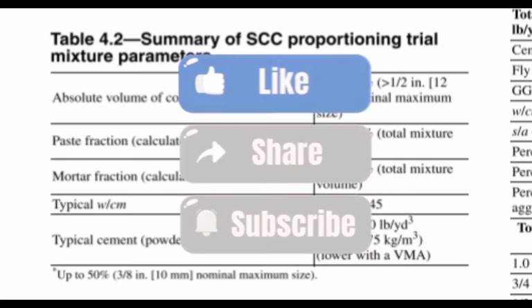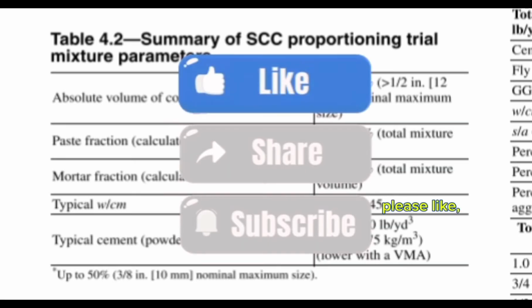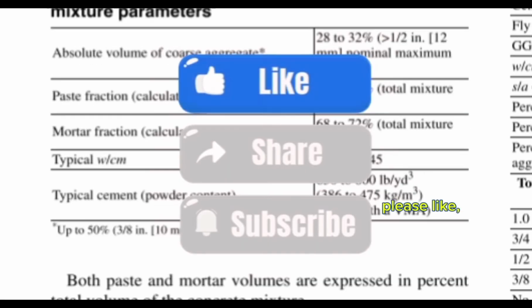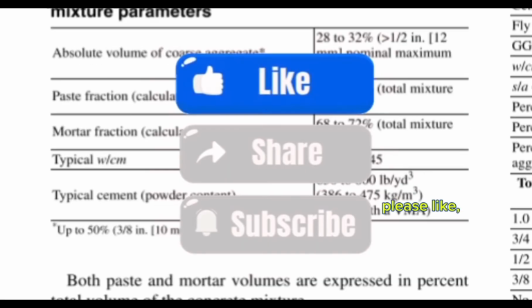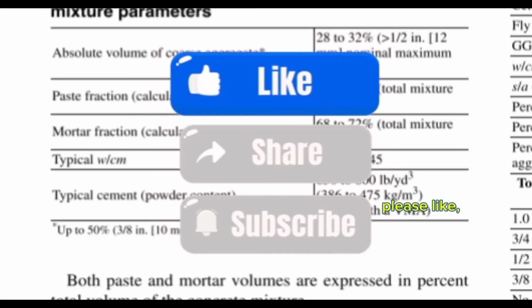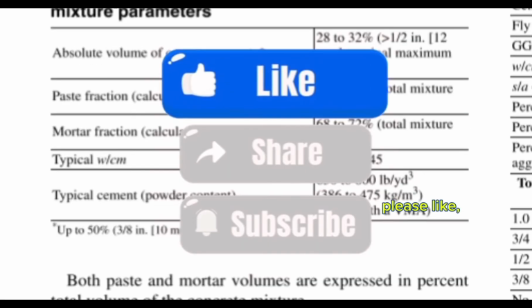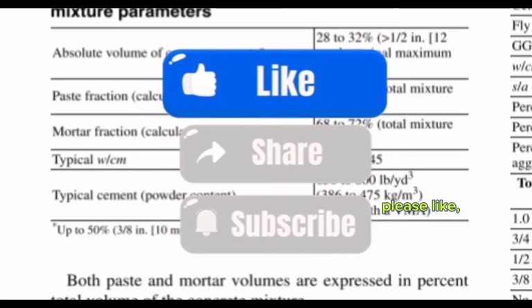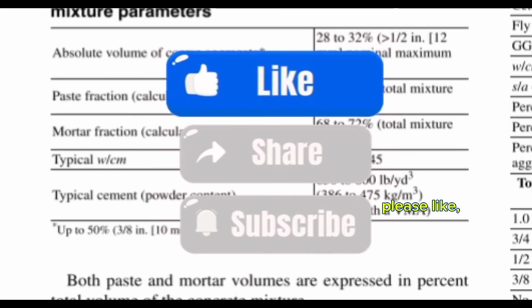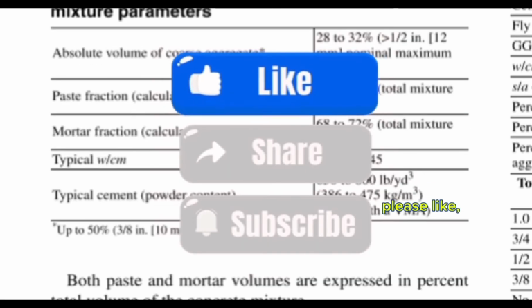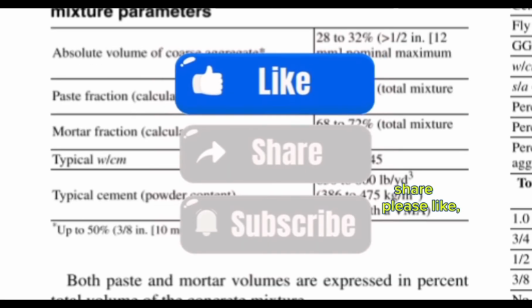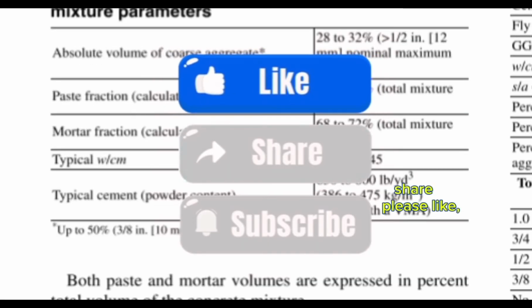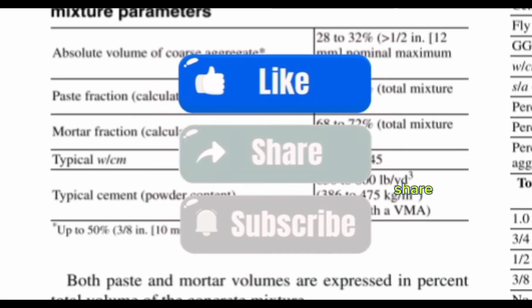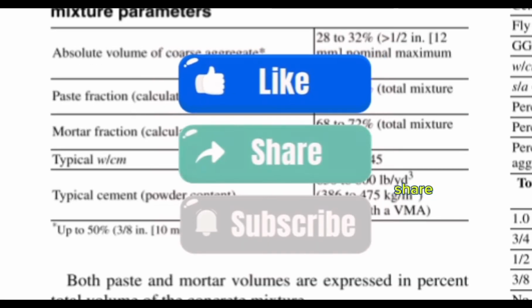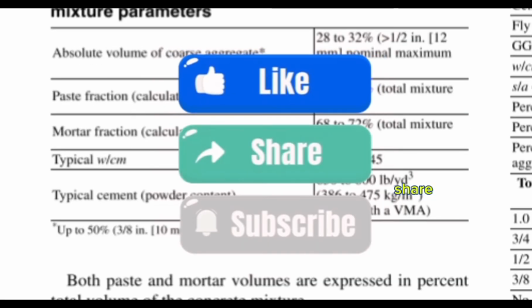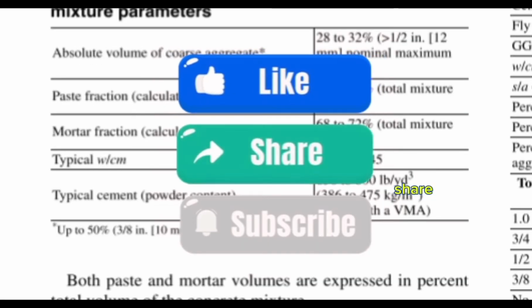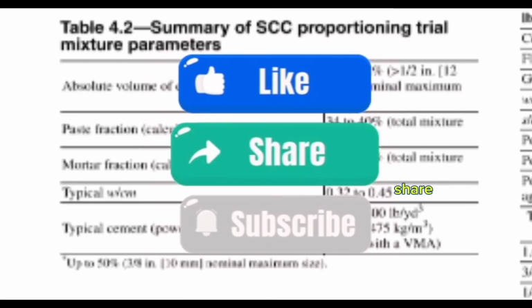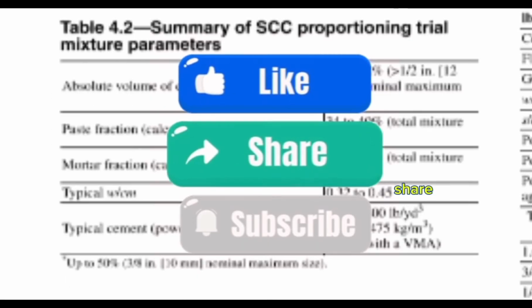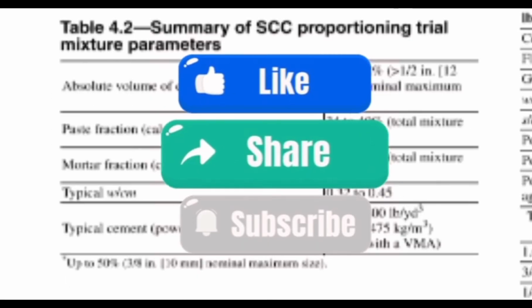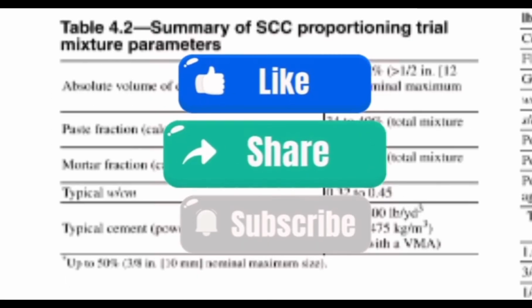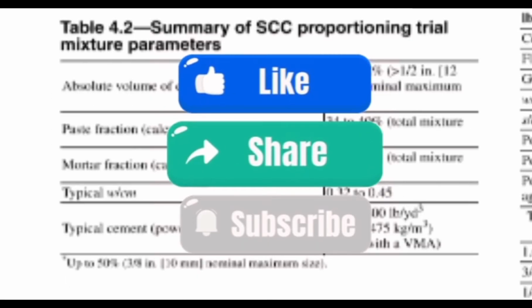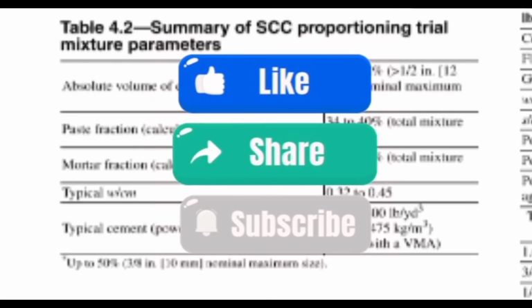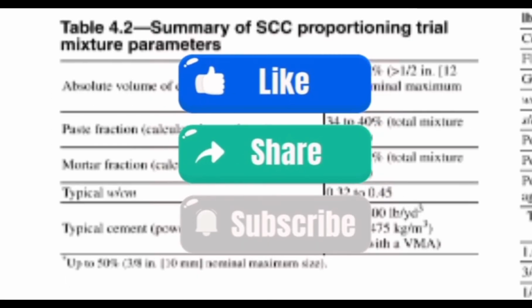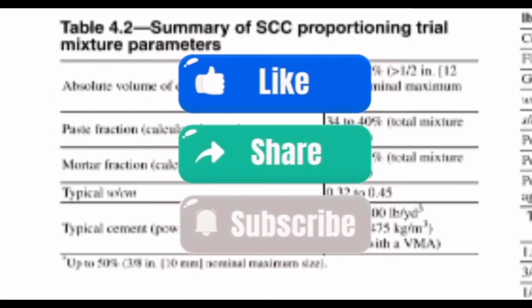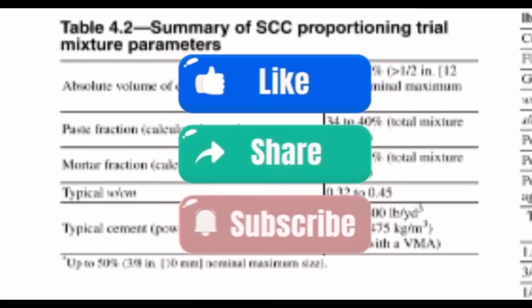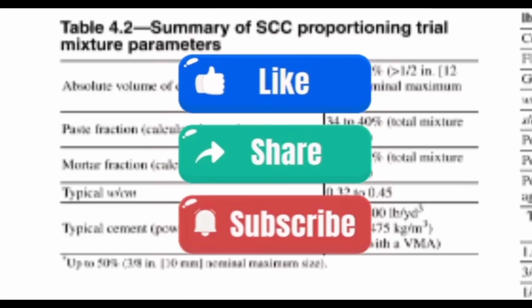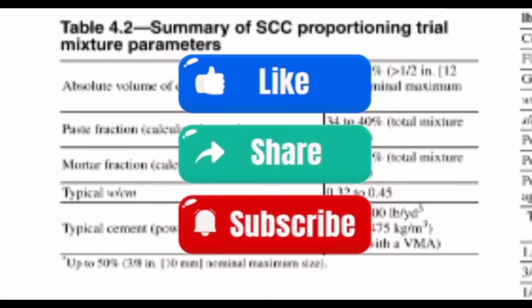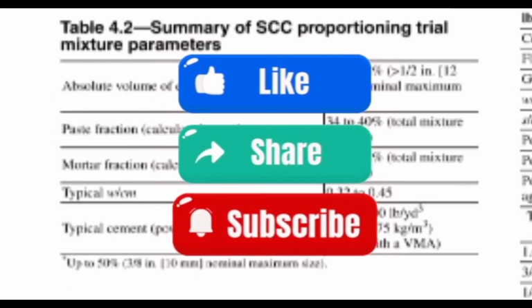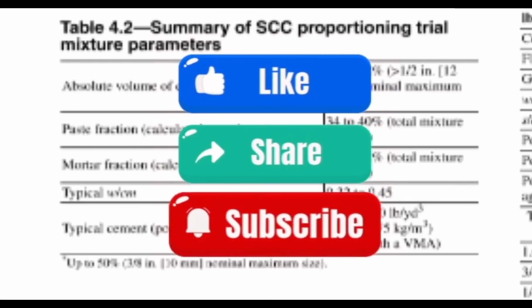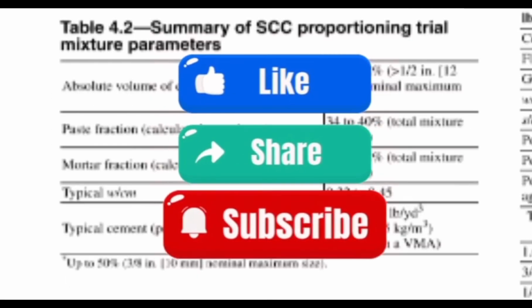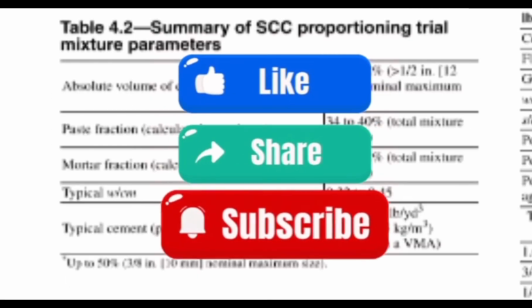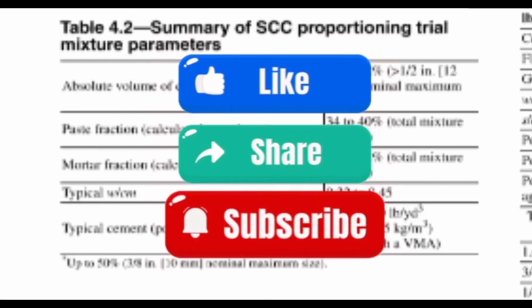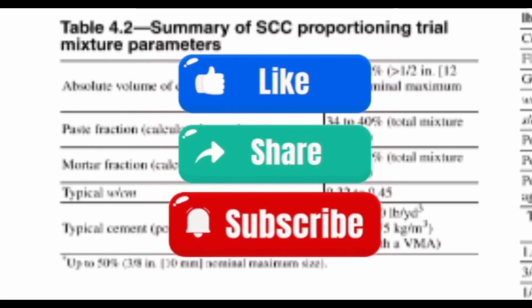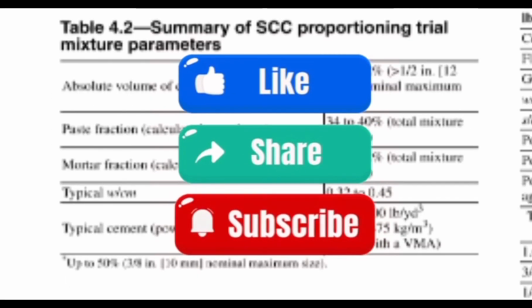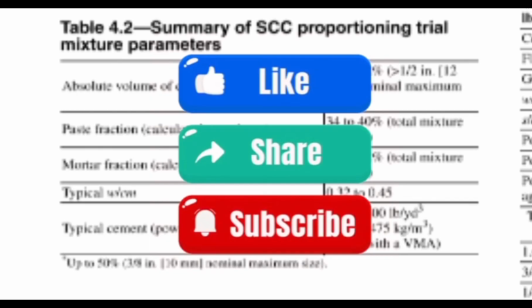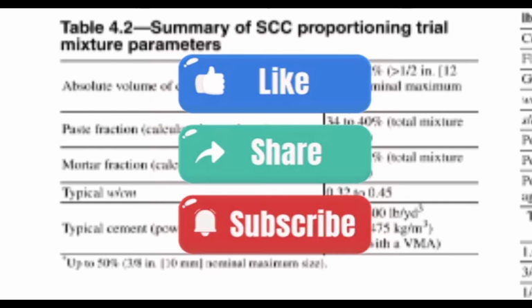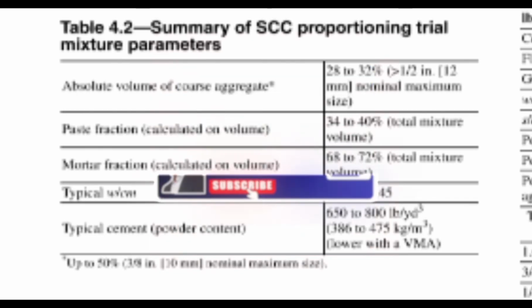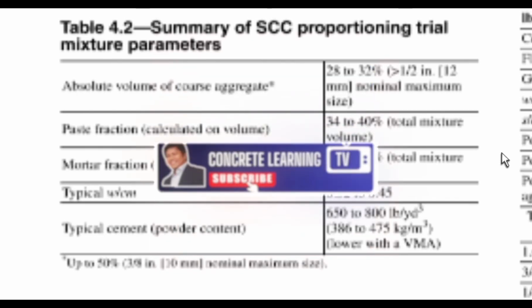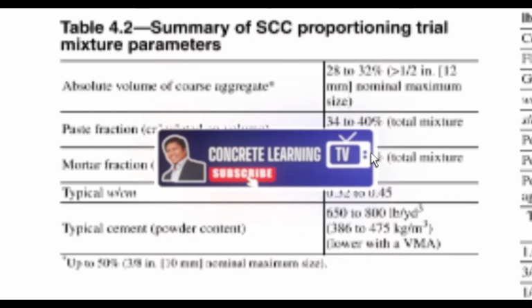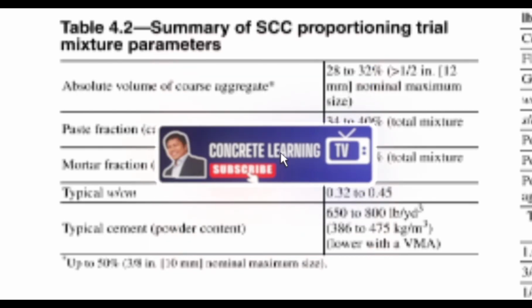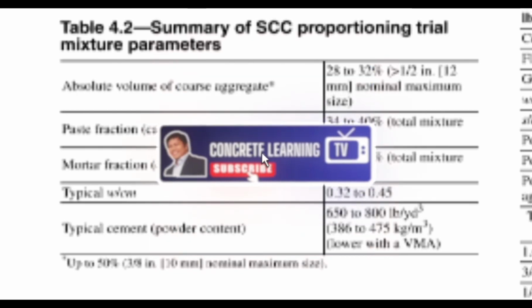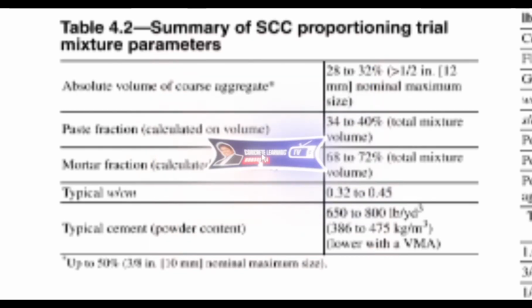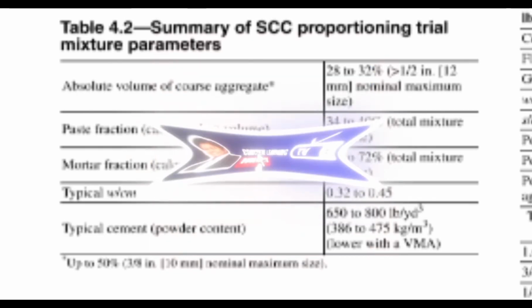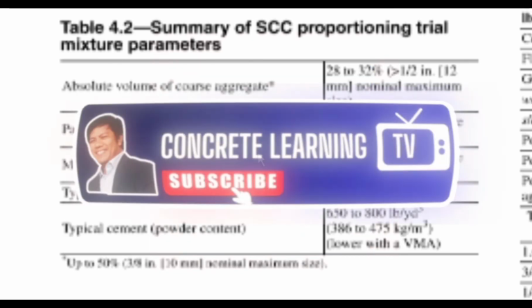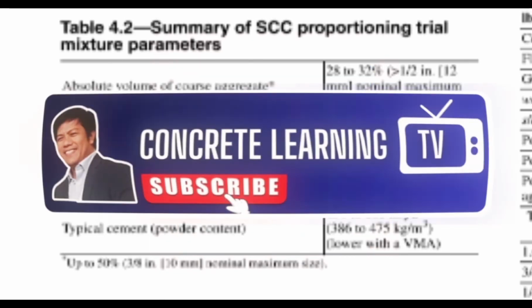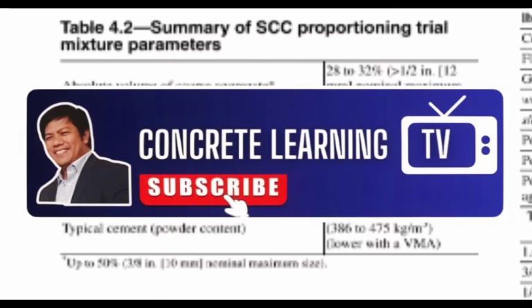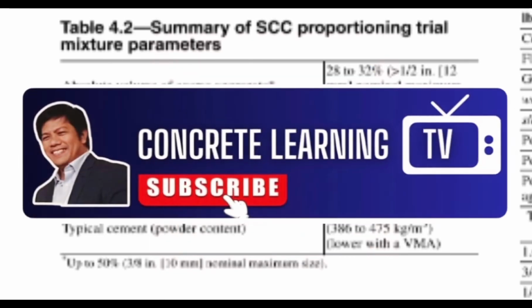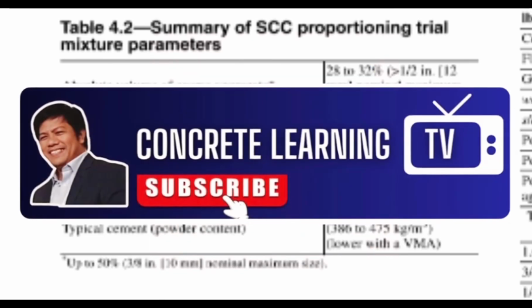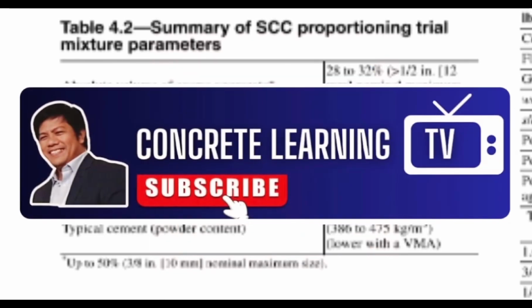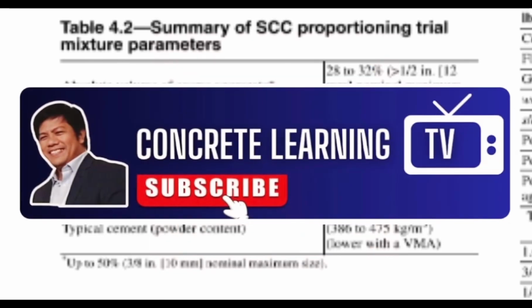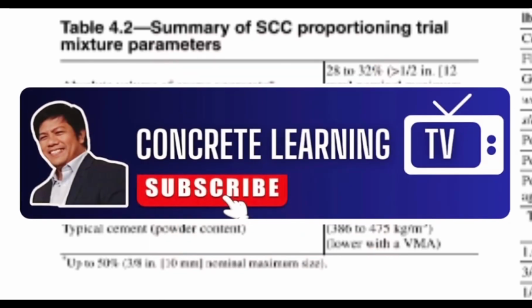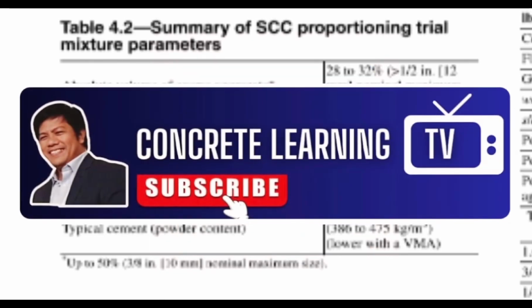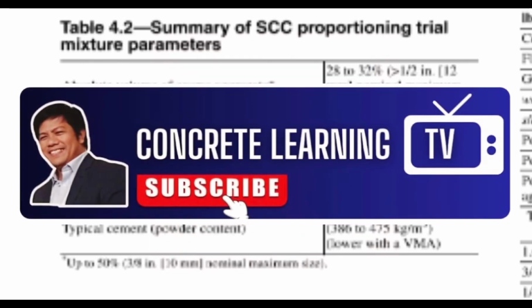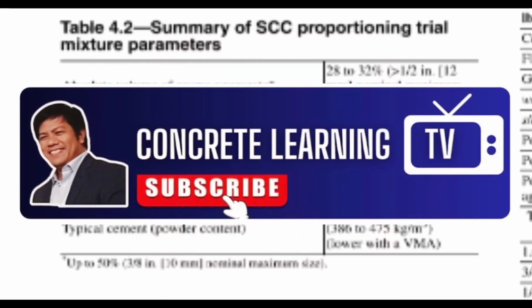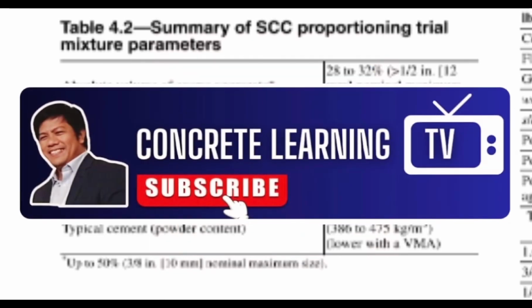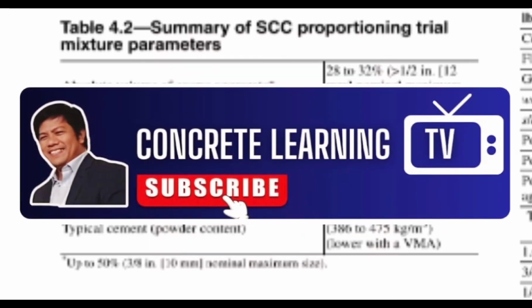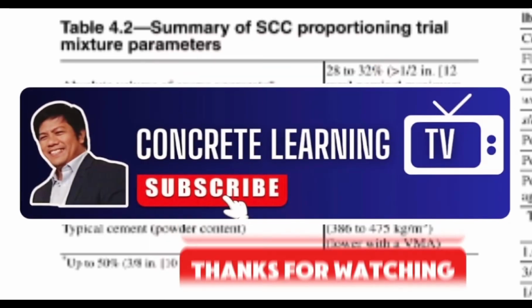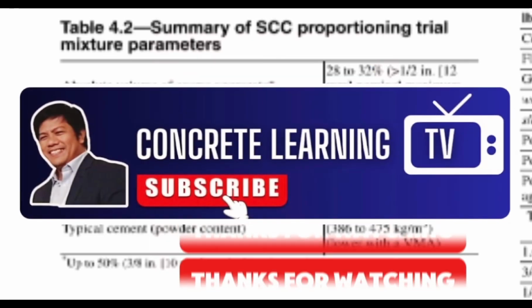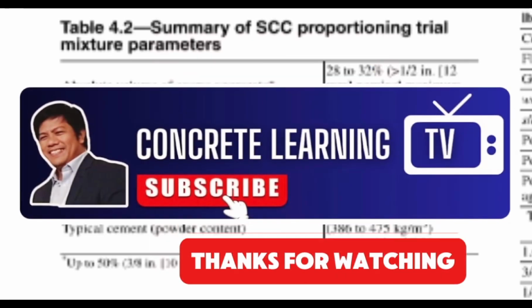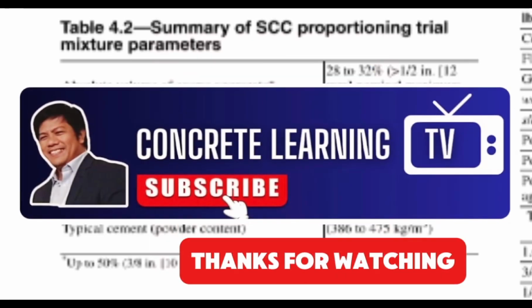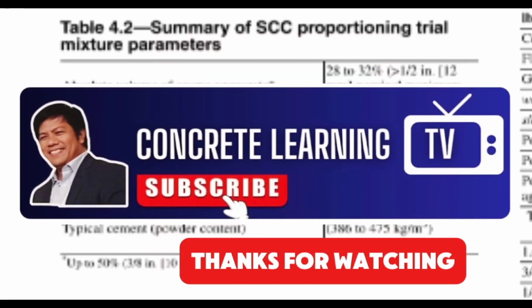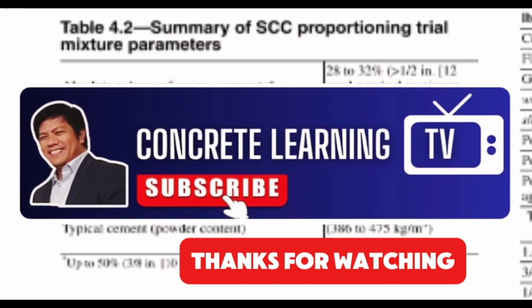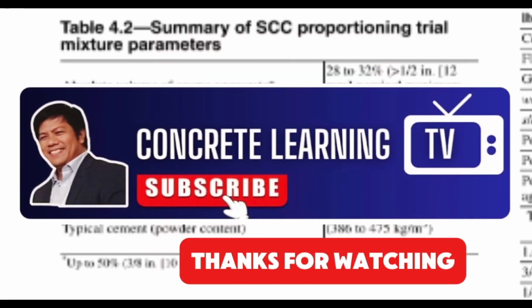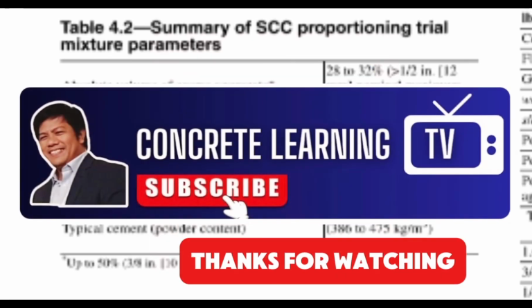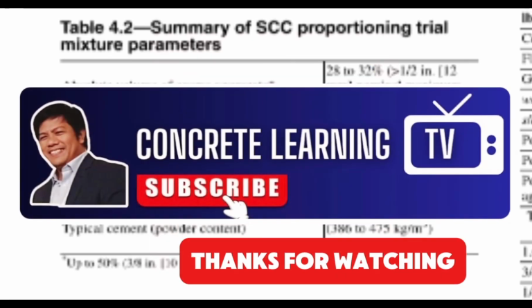Did you learn something today? Please like, share, and subscribe to watch more concrete learning videos from our YouTube channel. Thank you for watching.